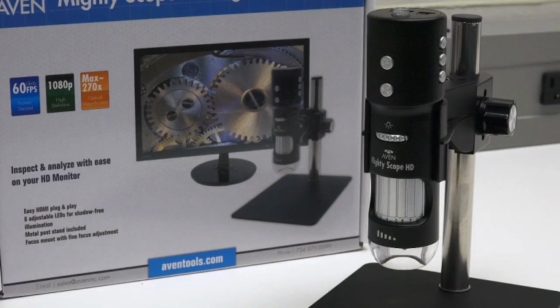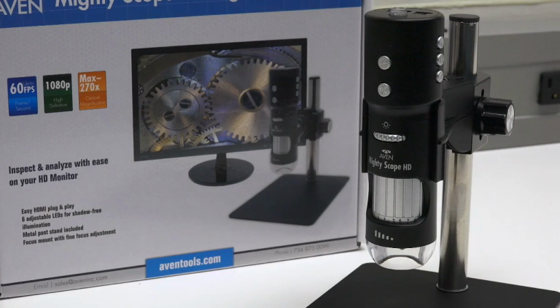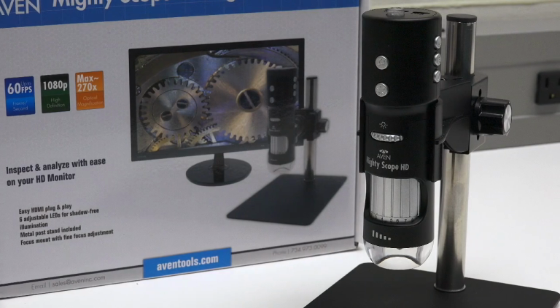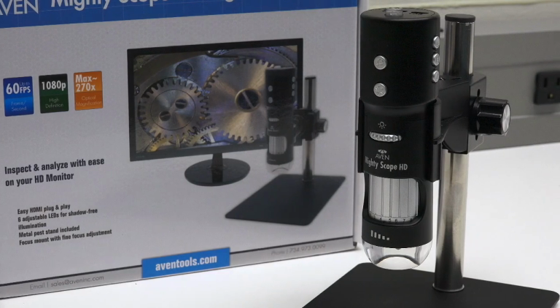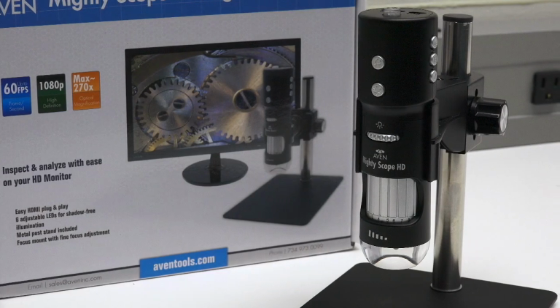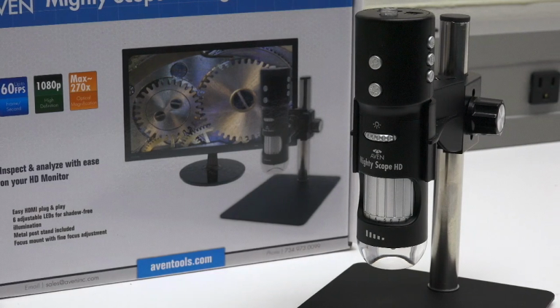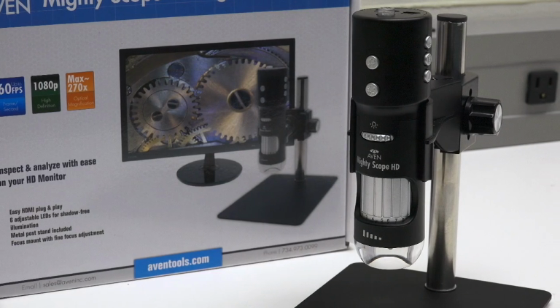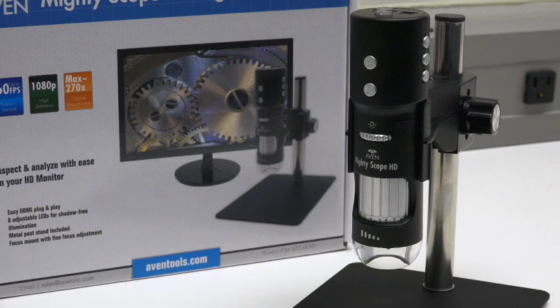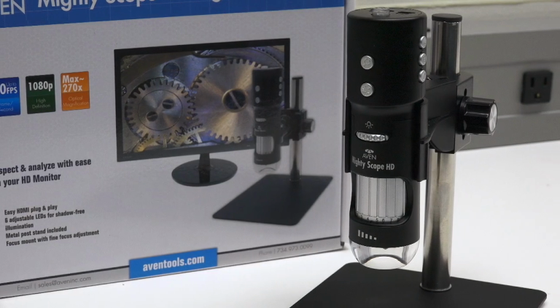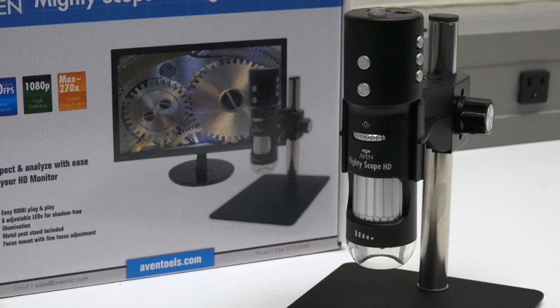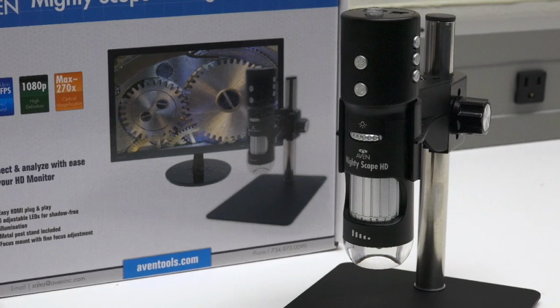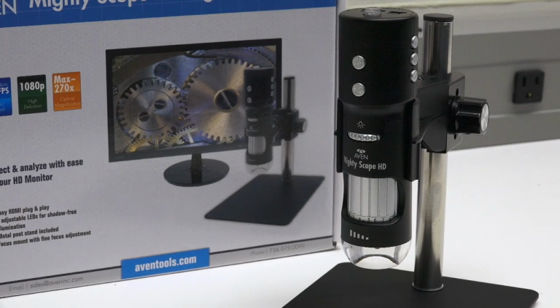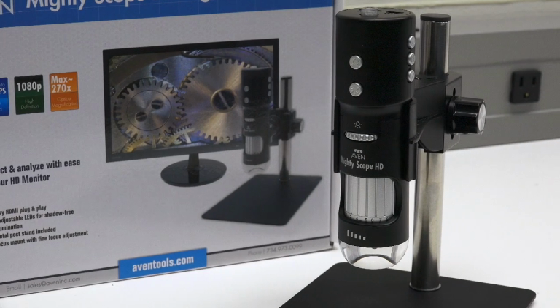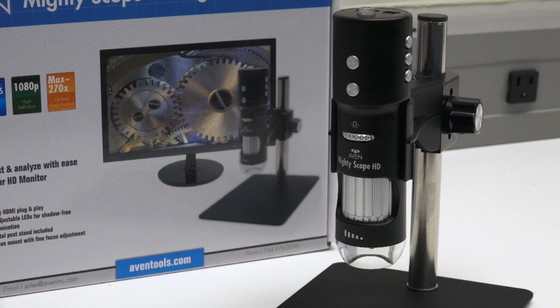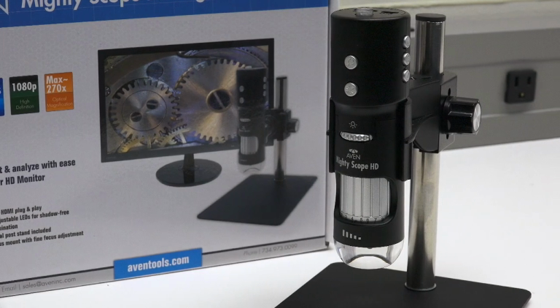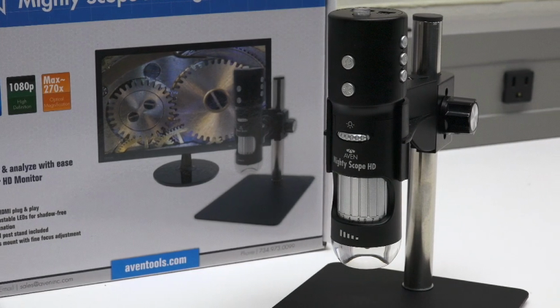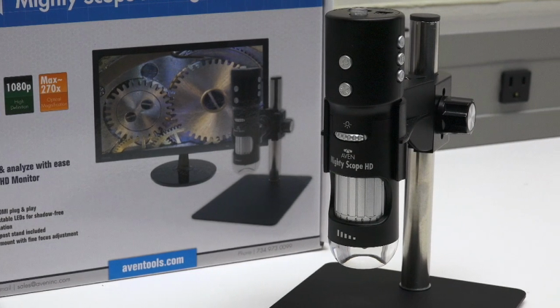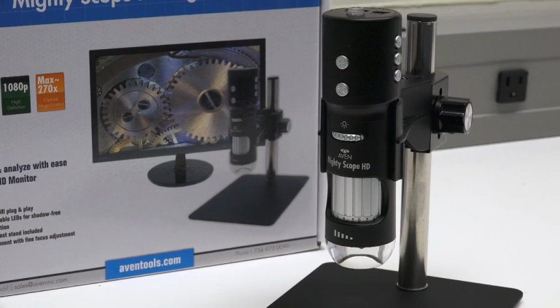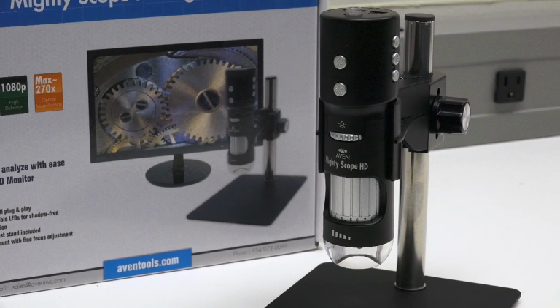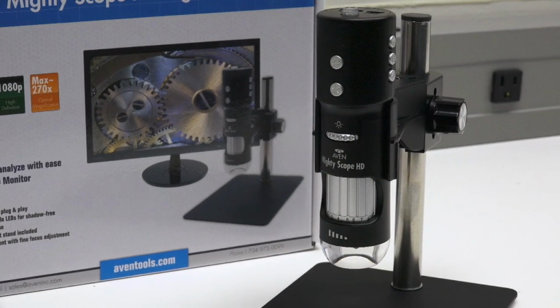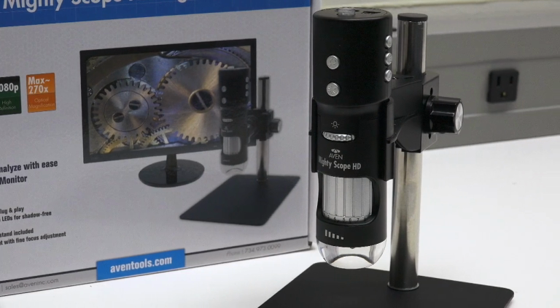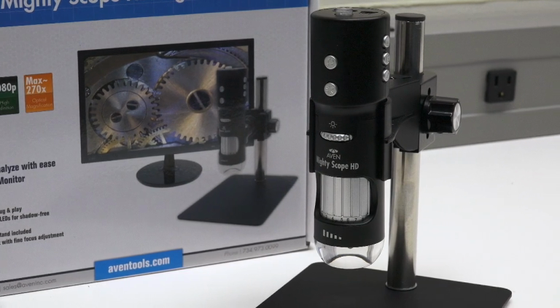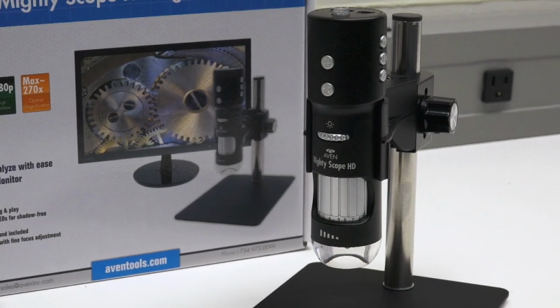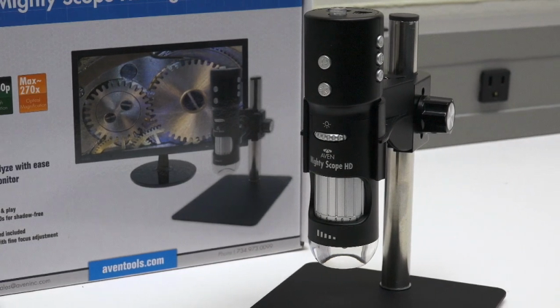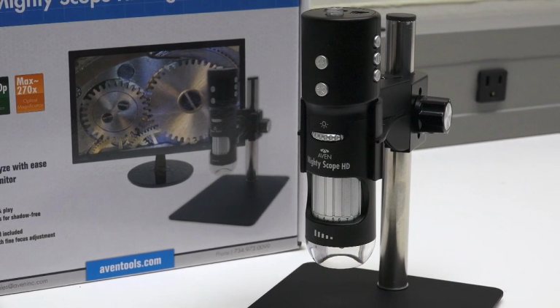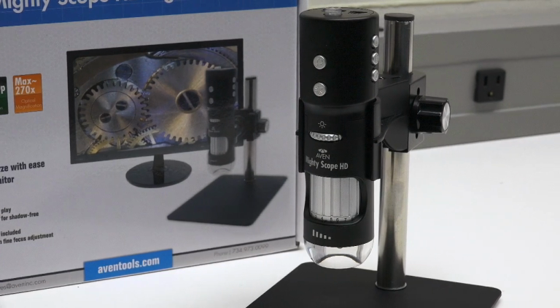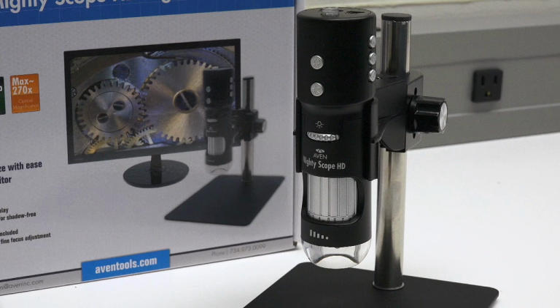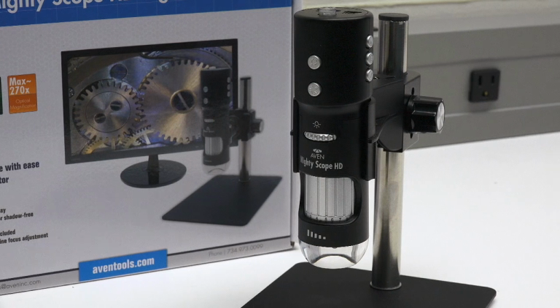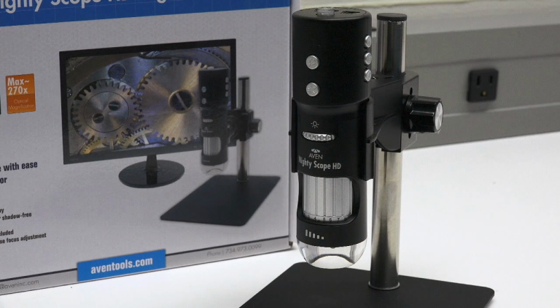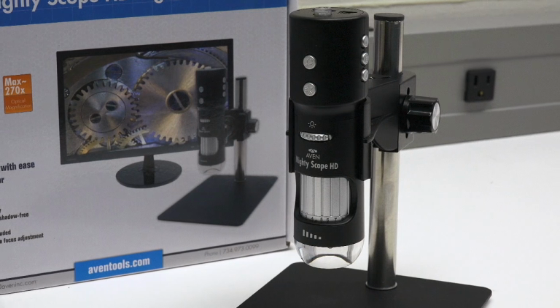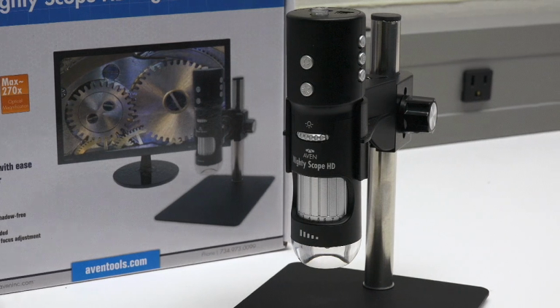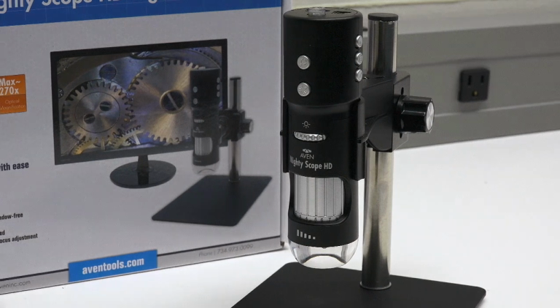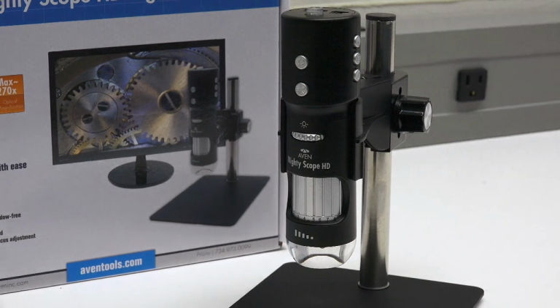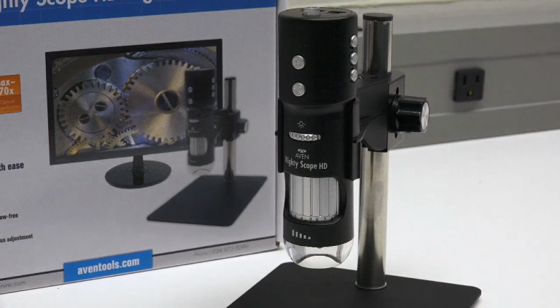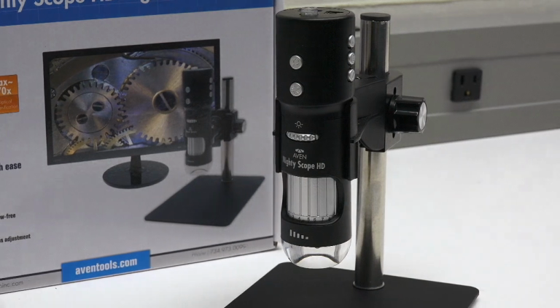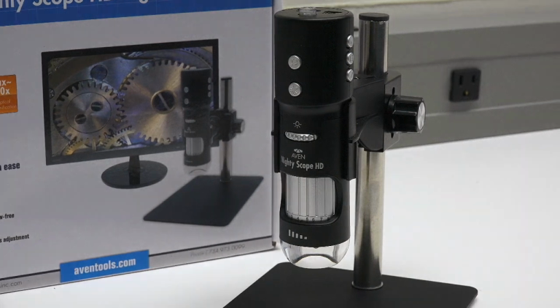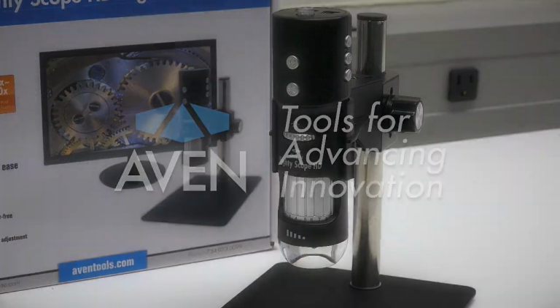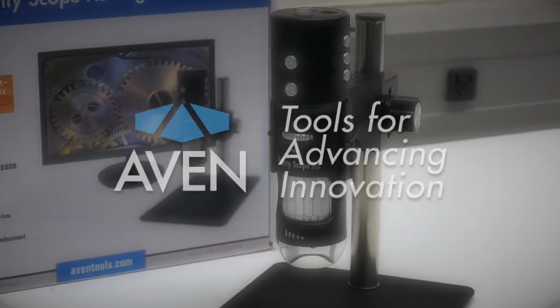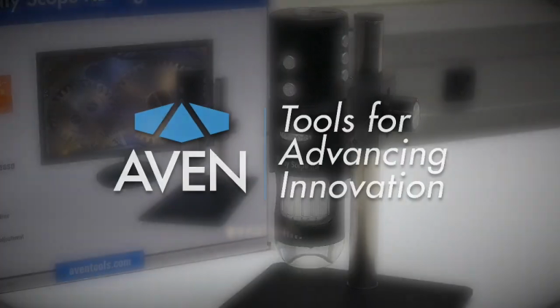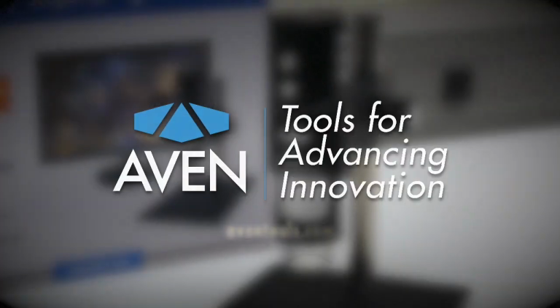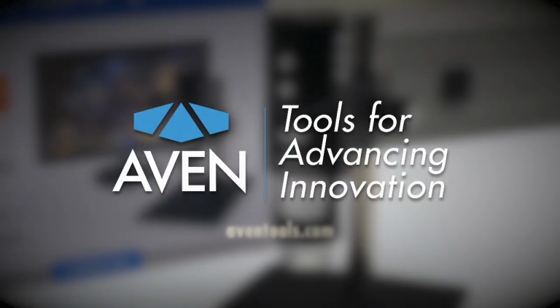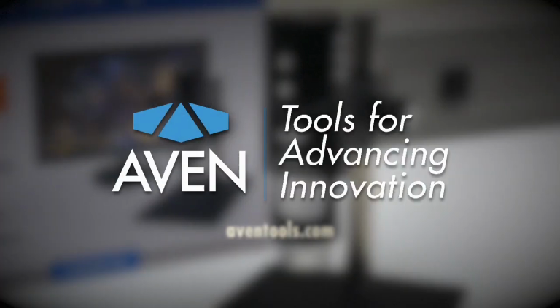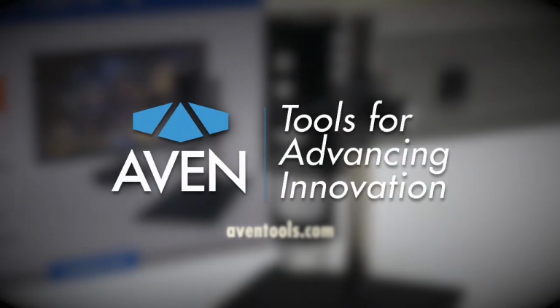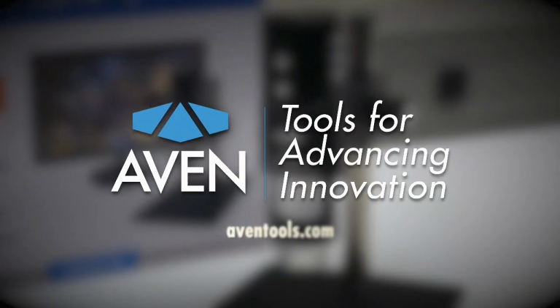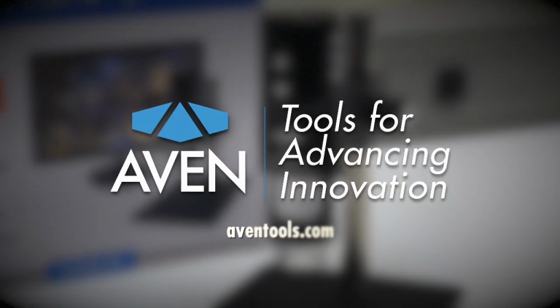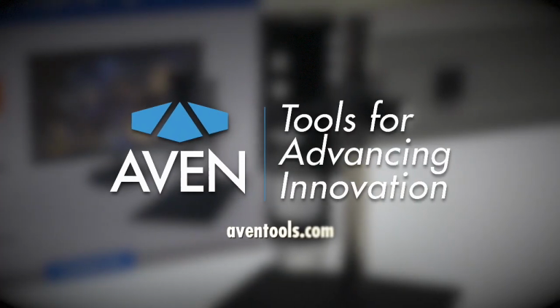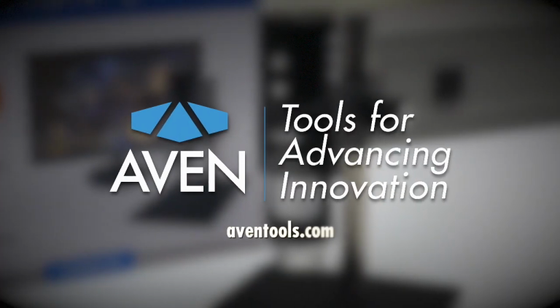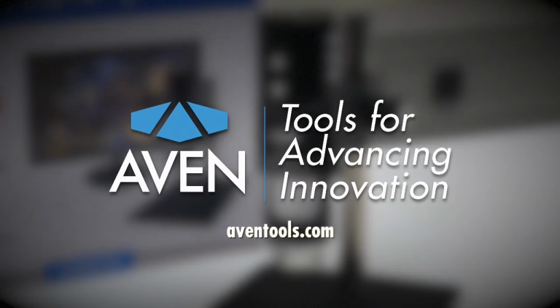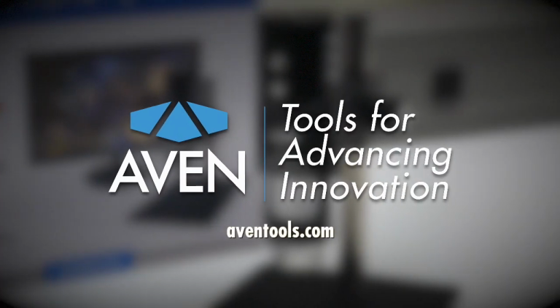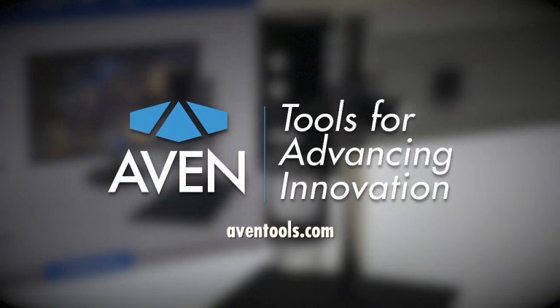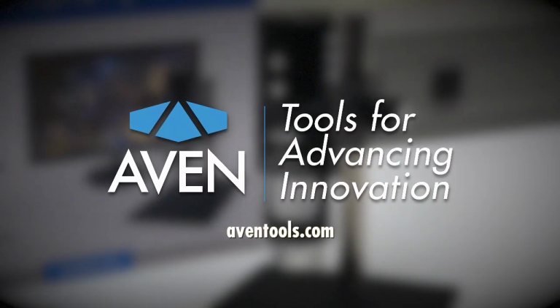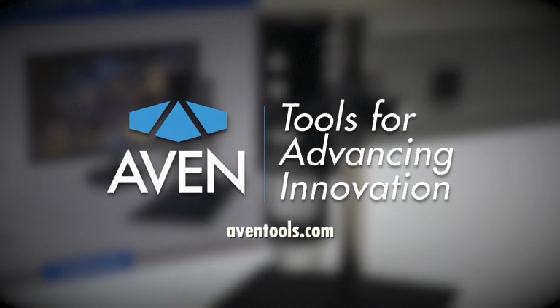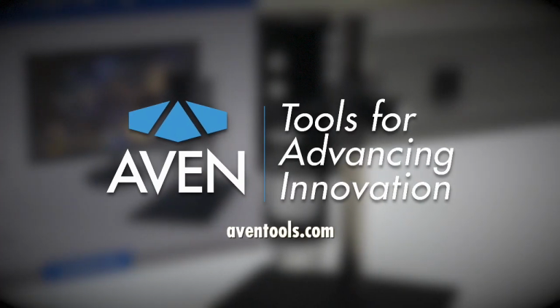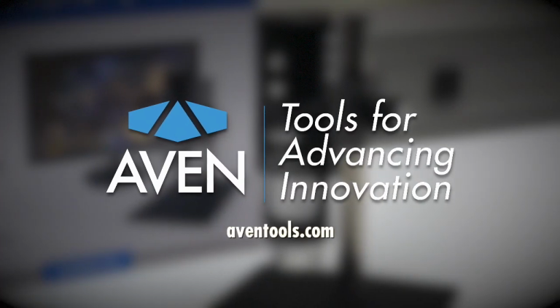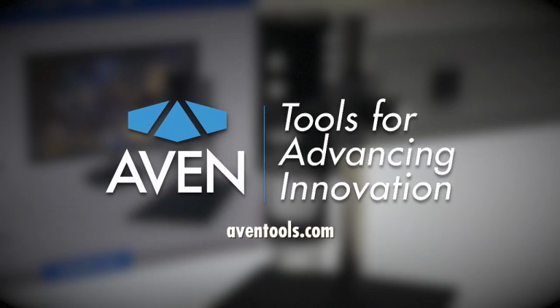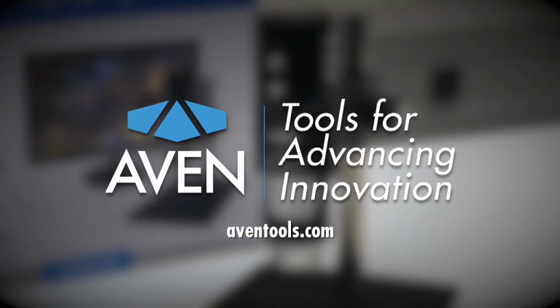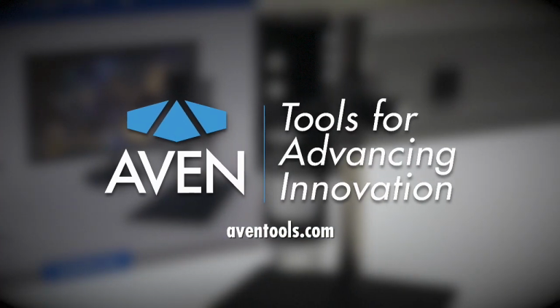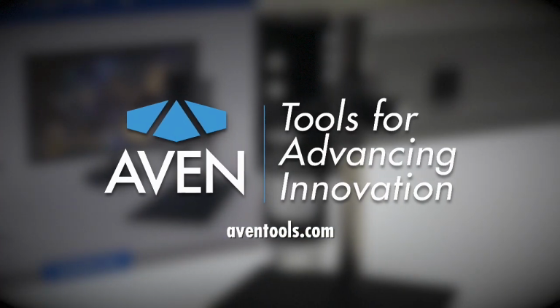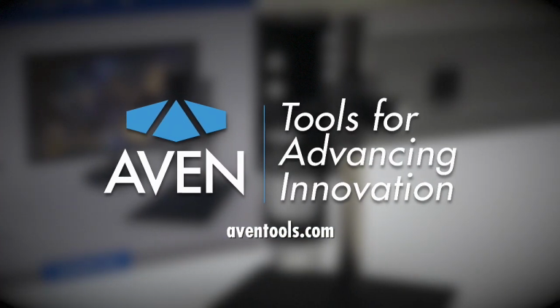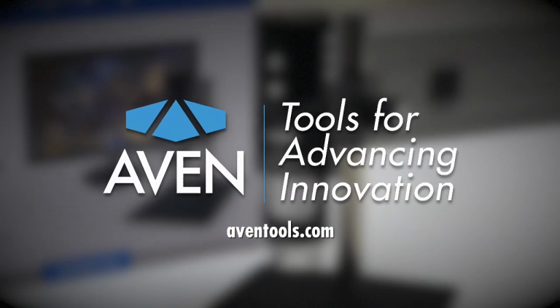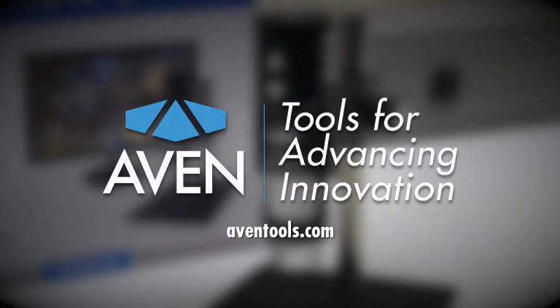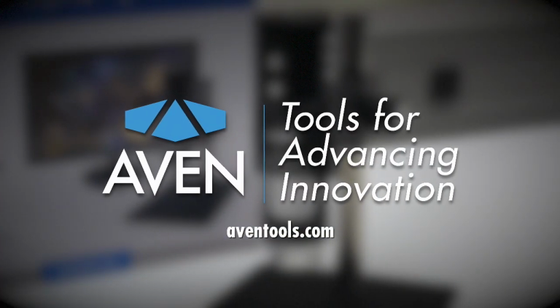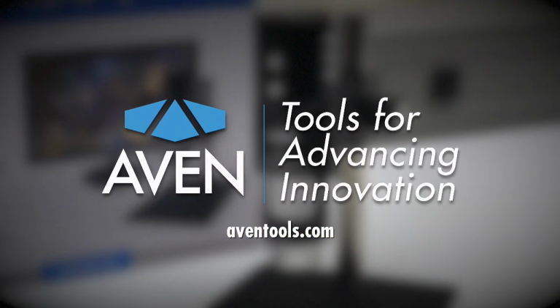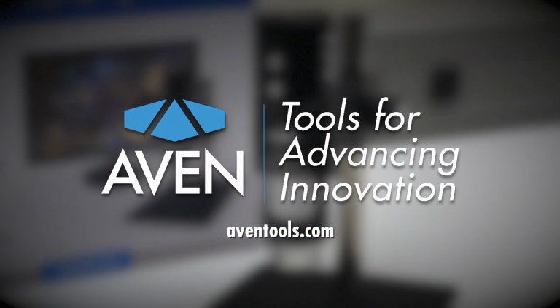Avon's MightyScope HD — inspection simplified. To learn more, please visit avontools.com.